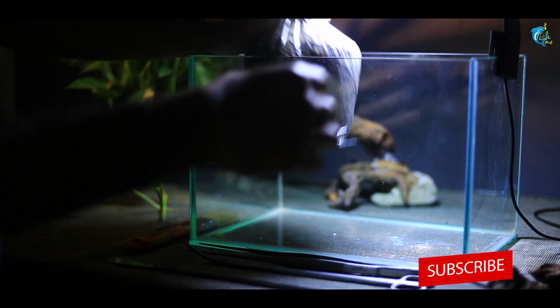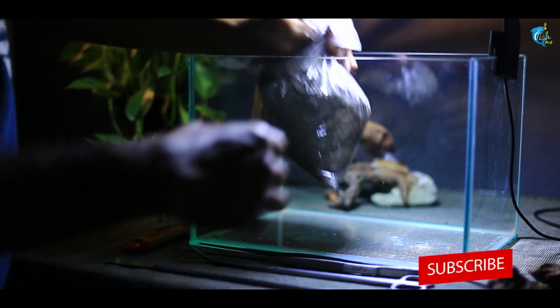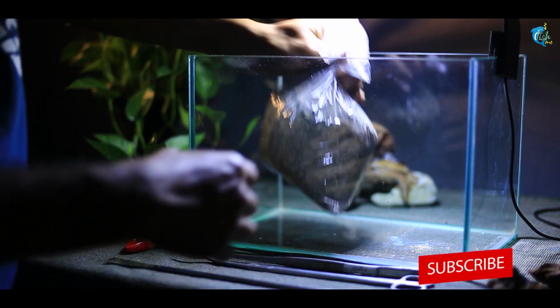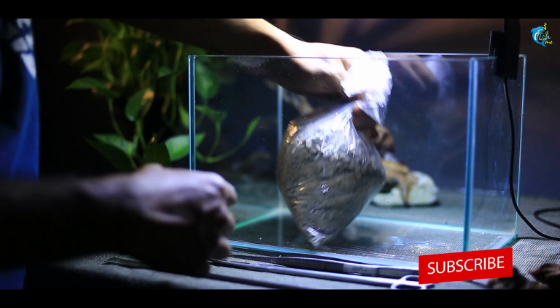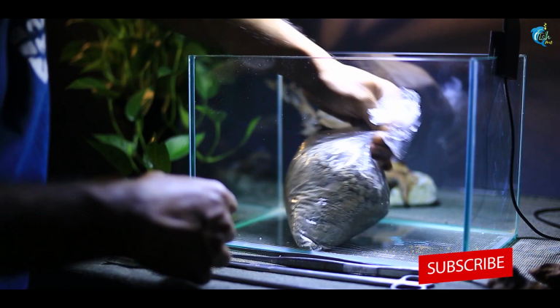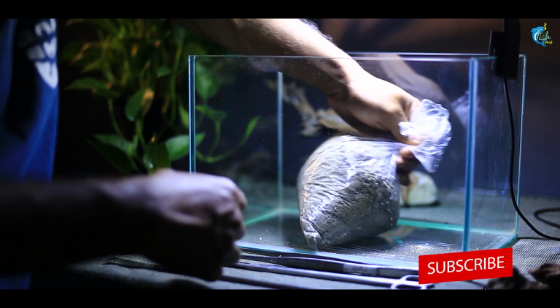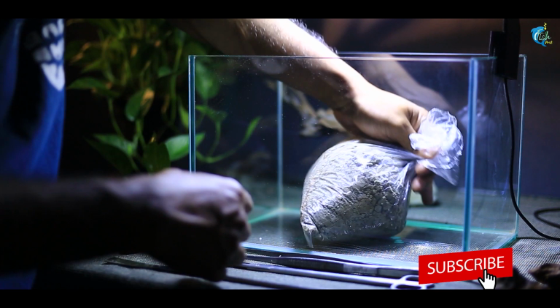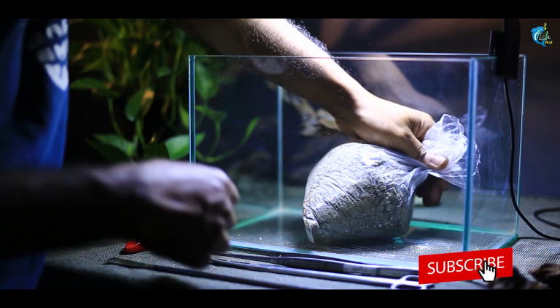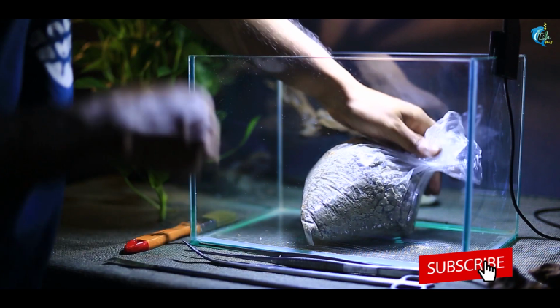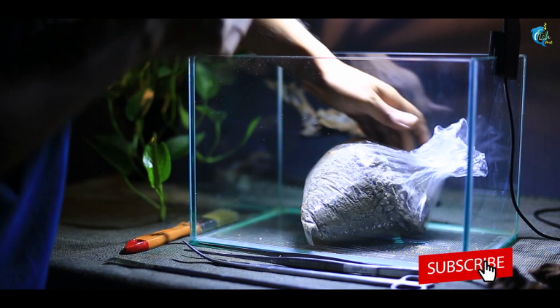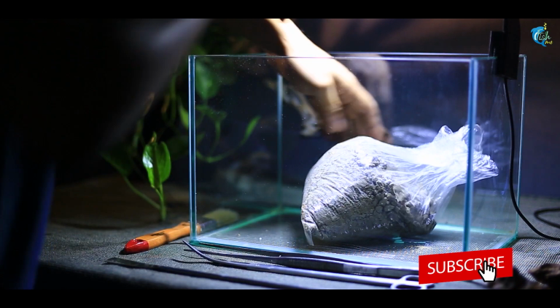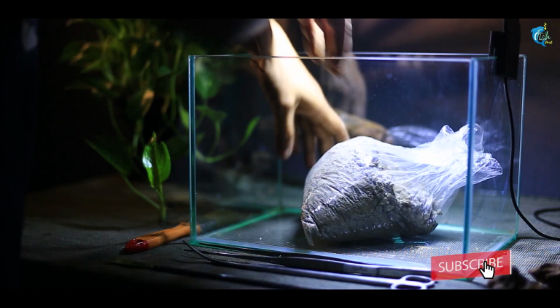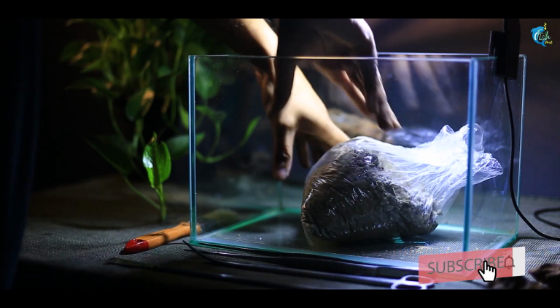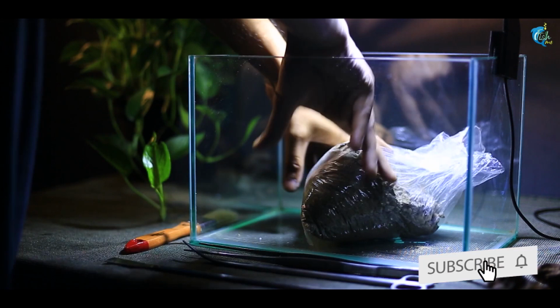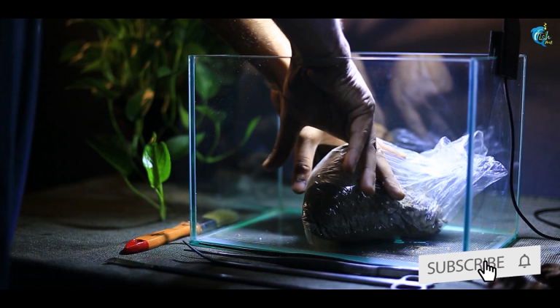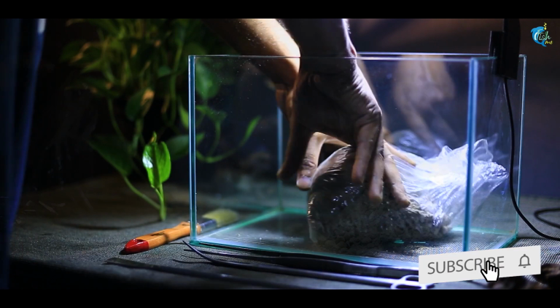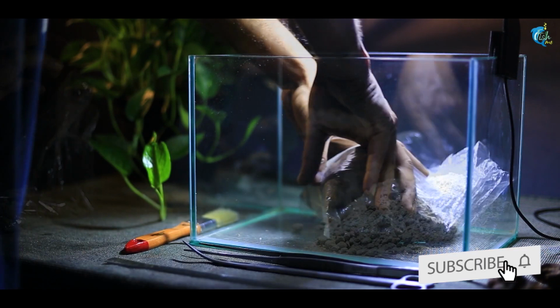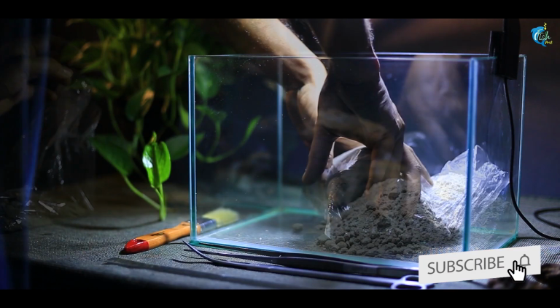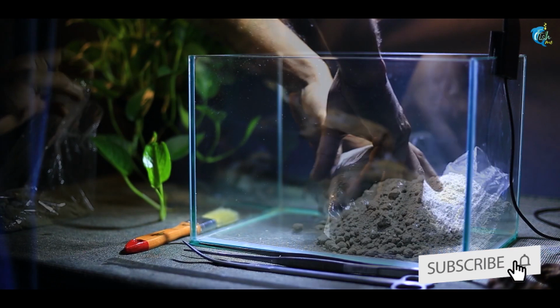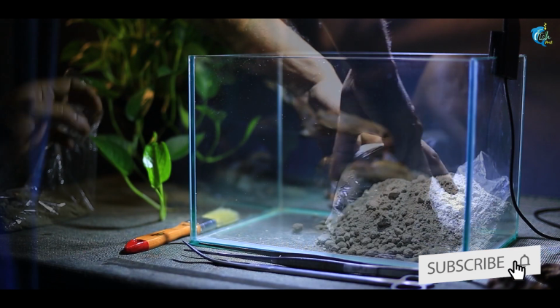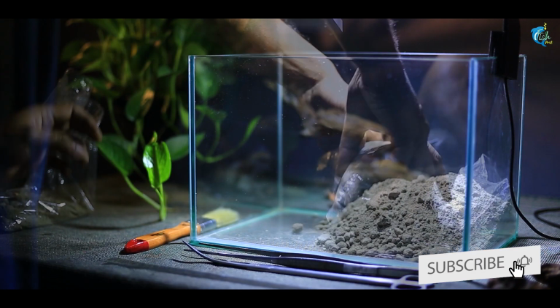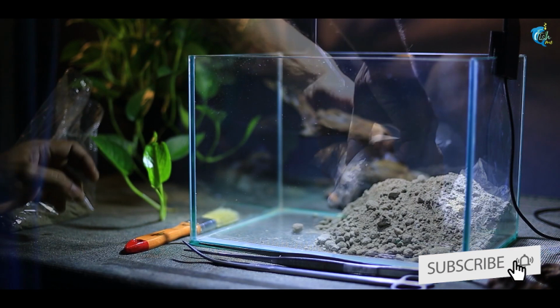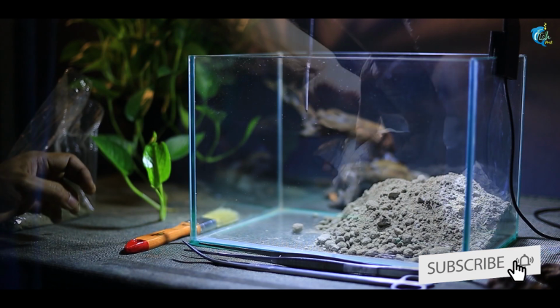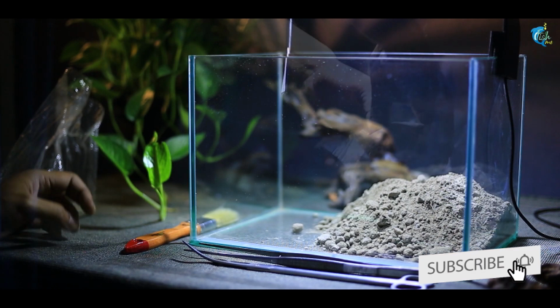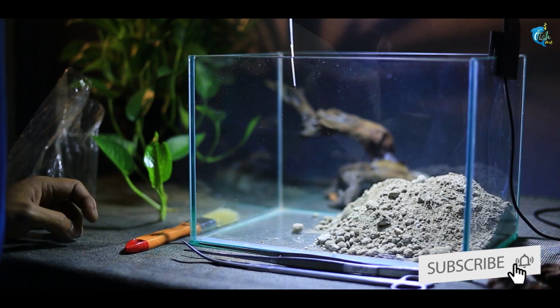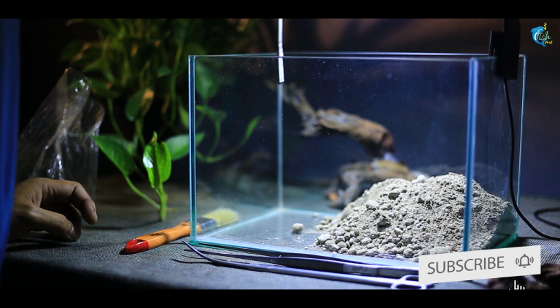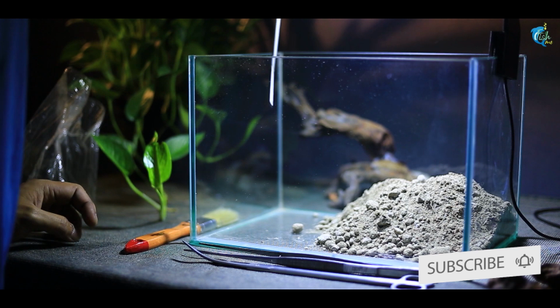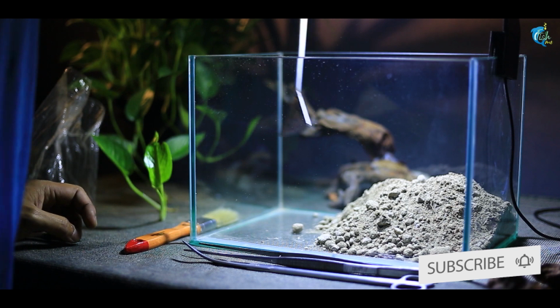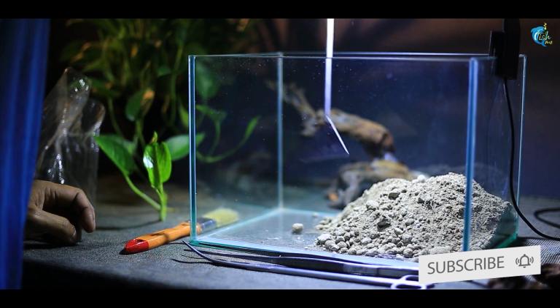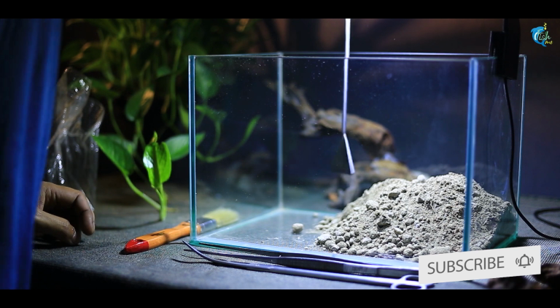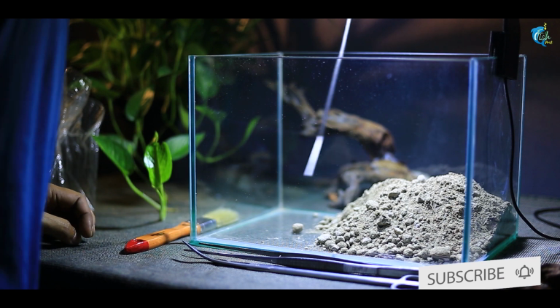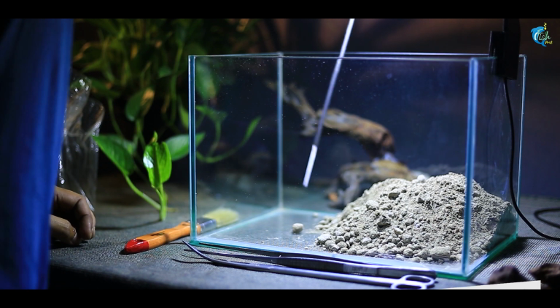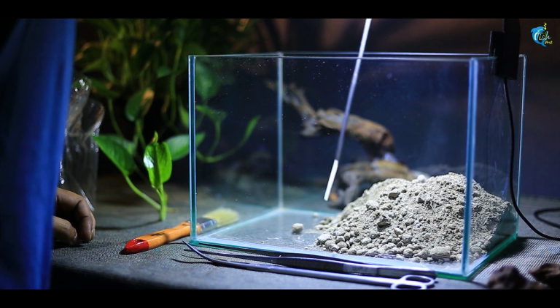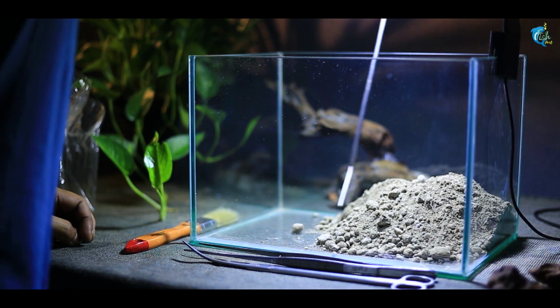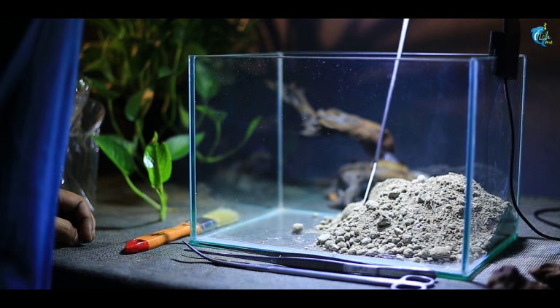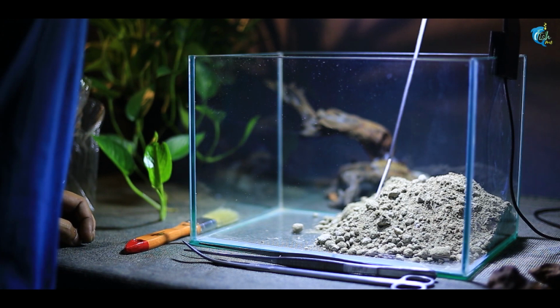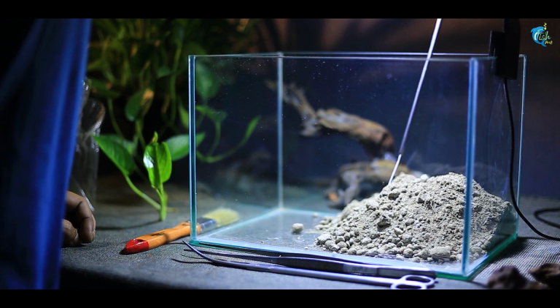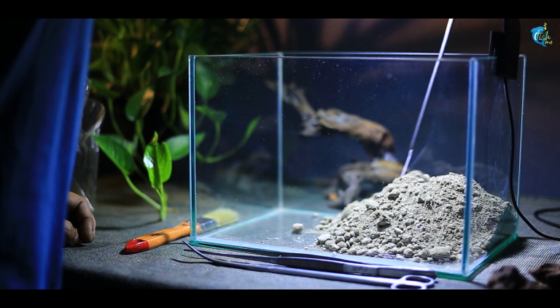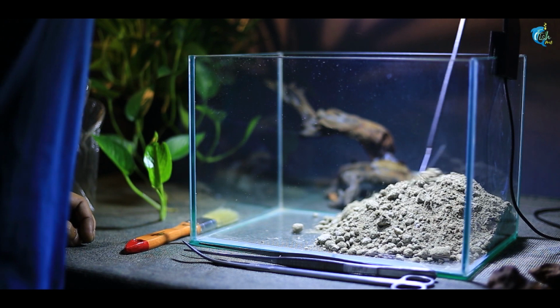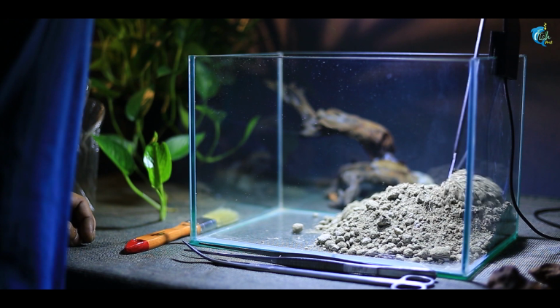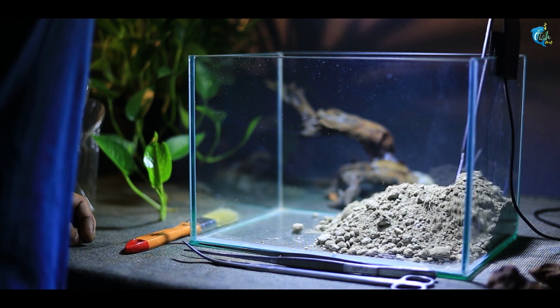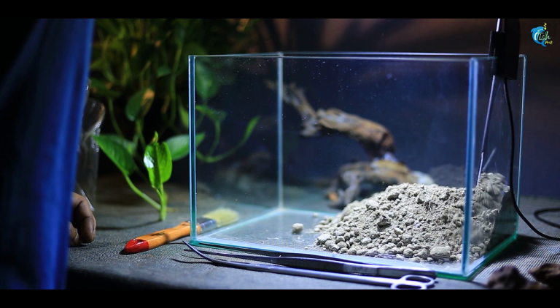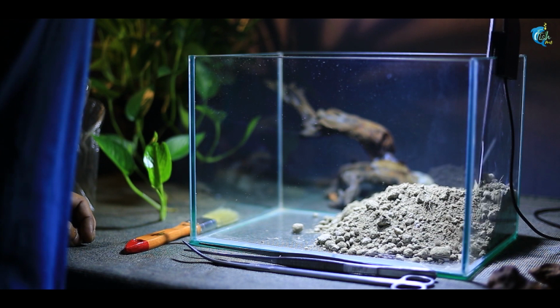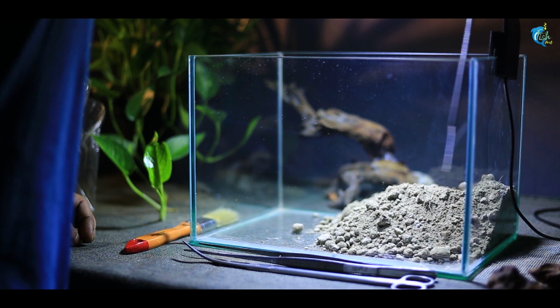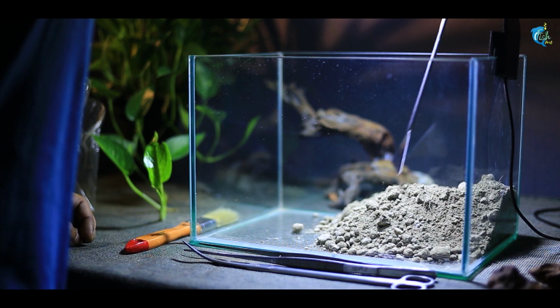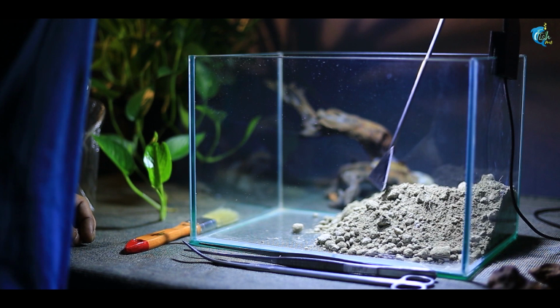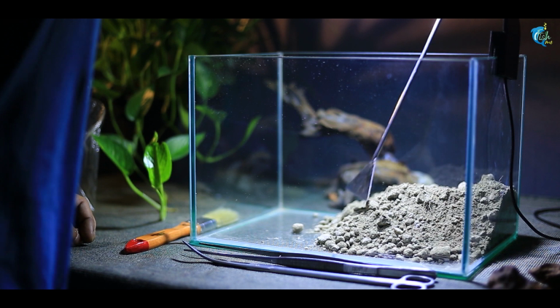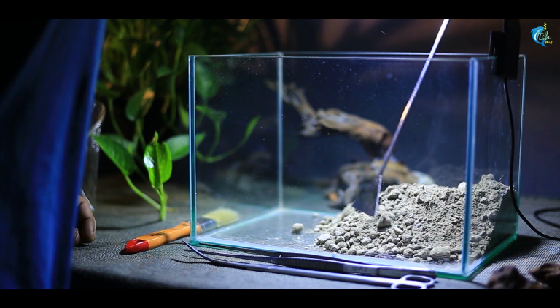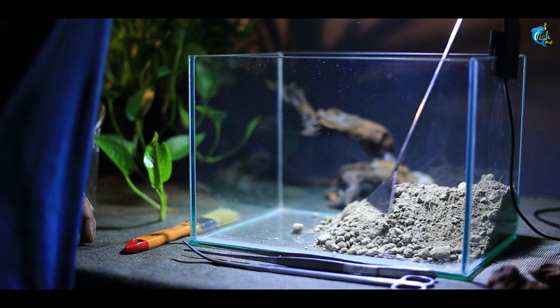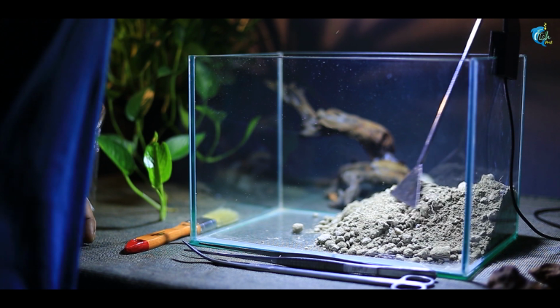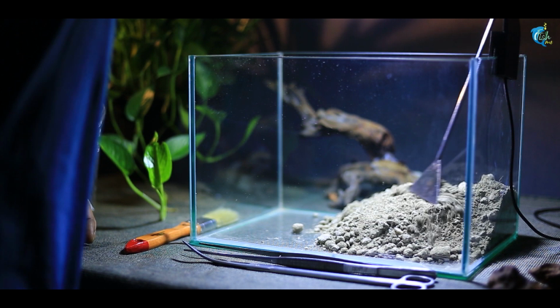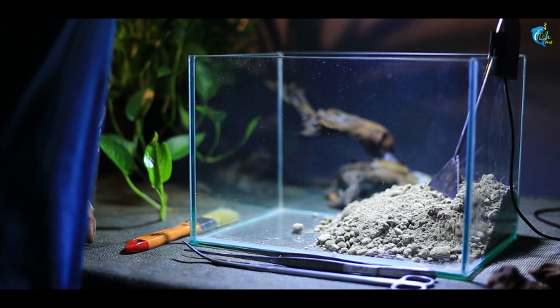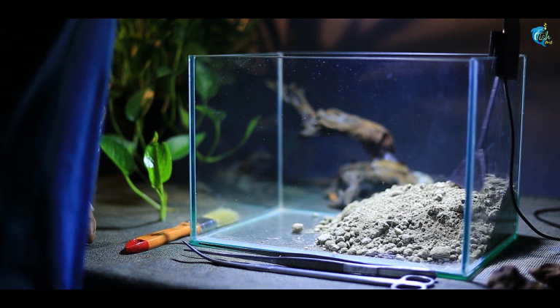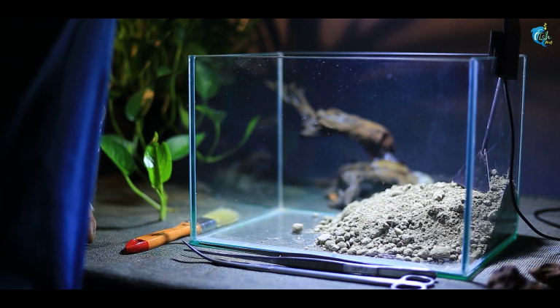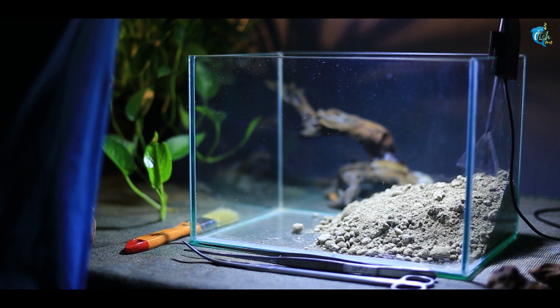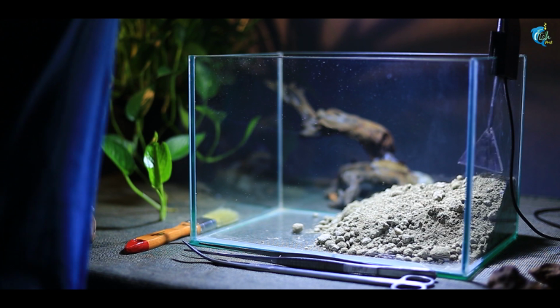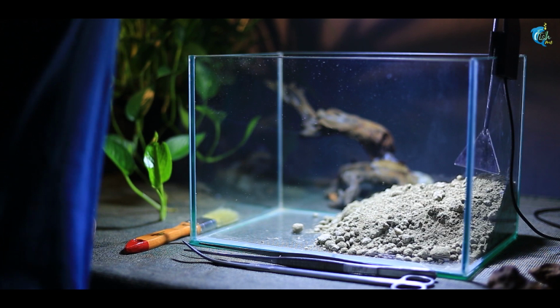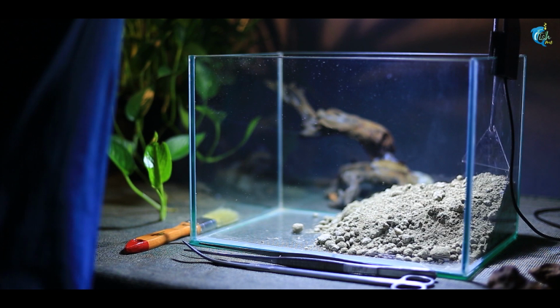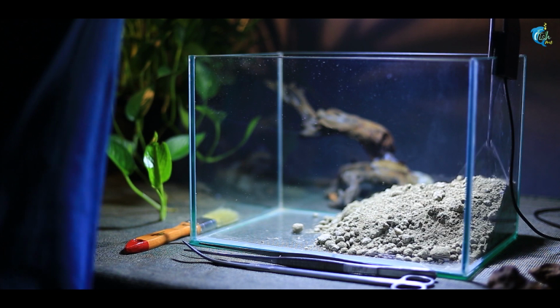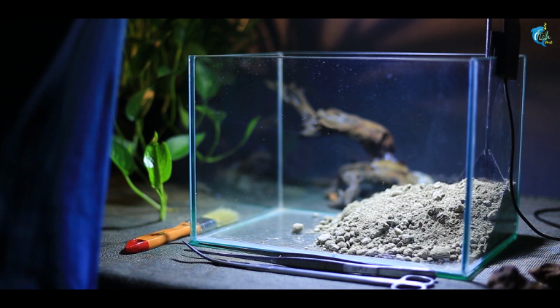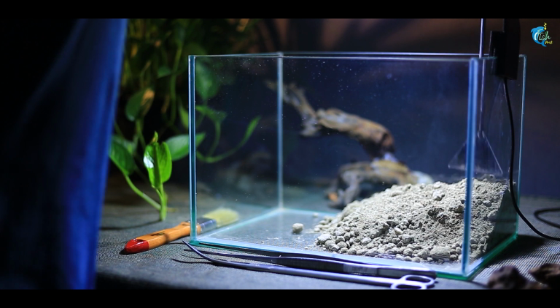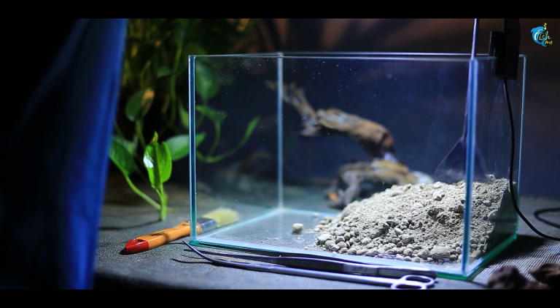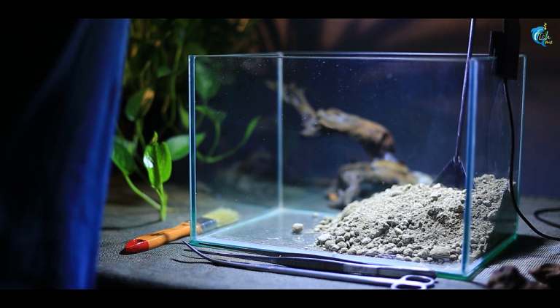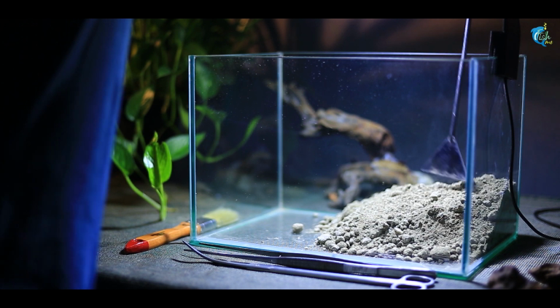For this low budget tank, instead of aqua soil we are using garden soil as the base substrate, and then covering it with sand on top so the water doesn't become cloudy.